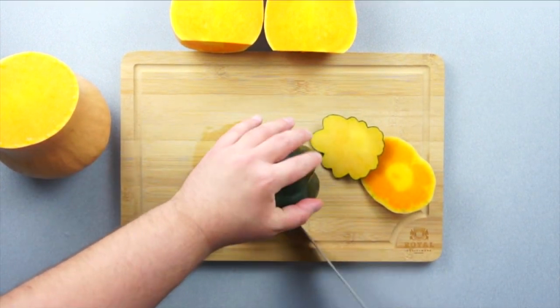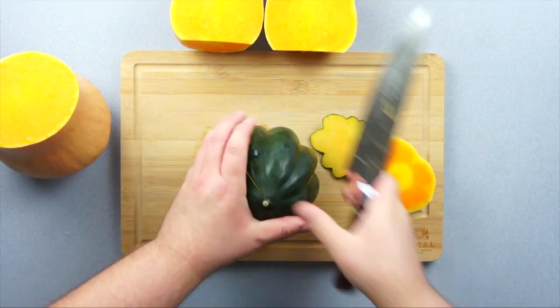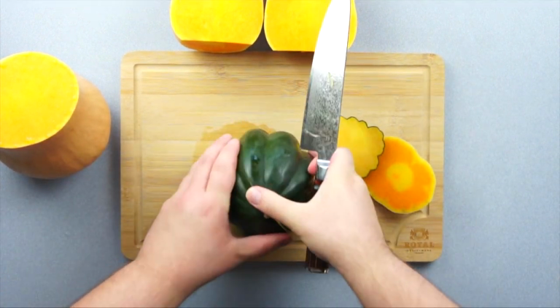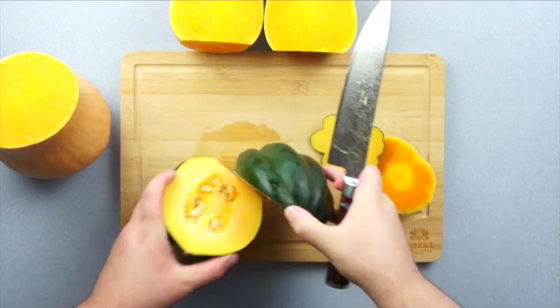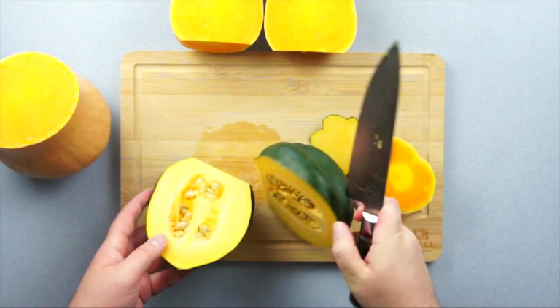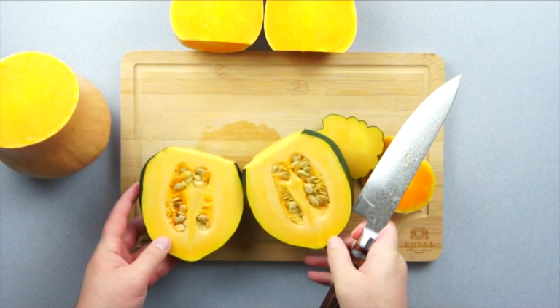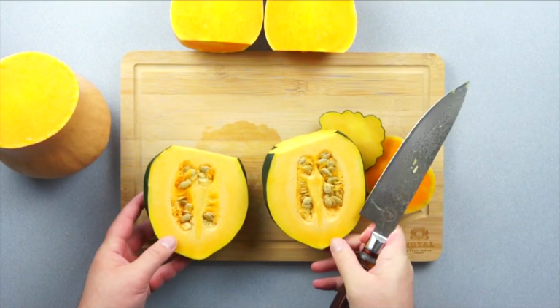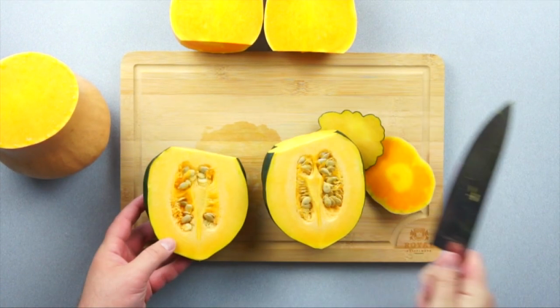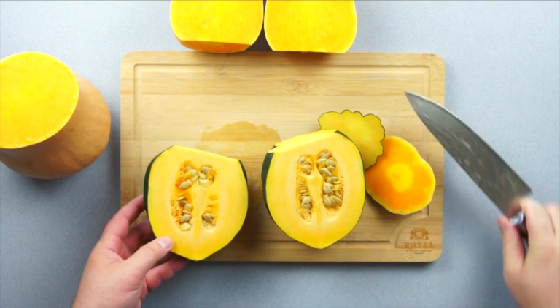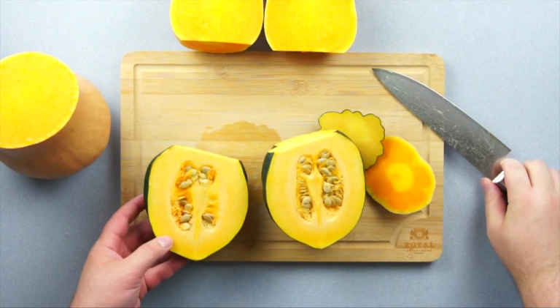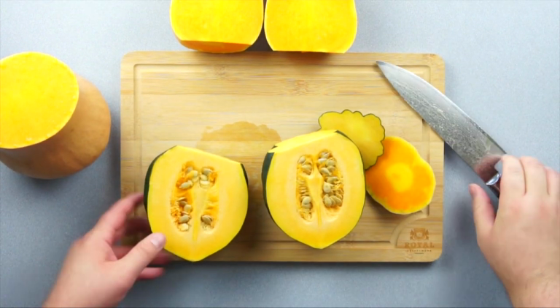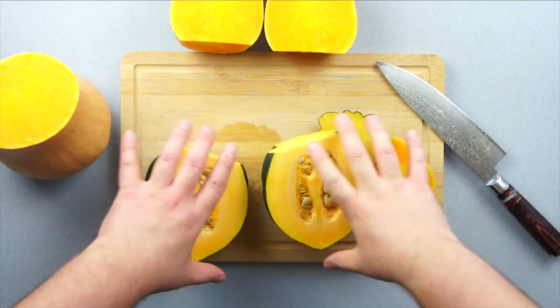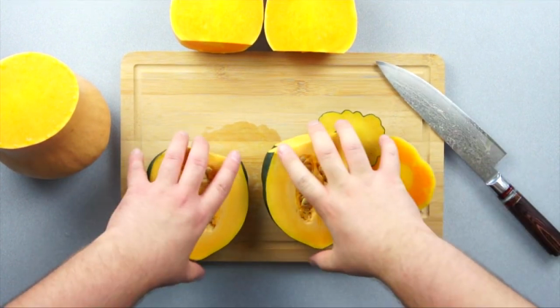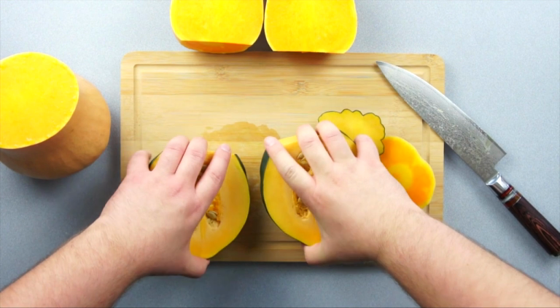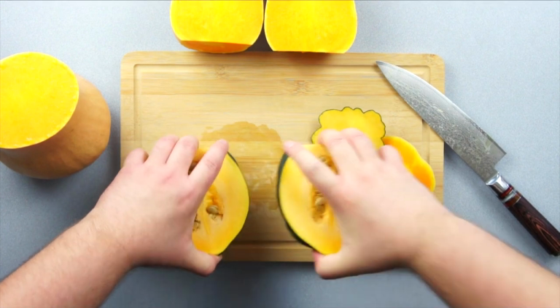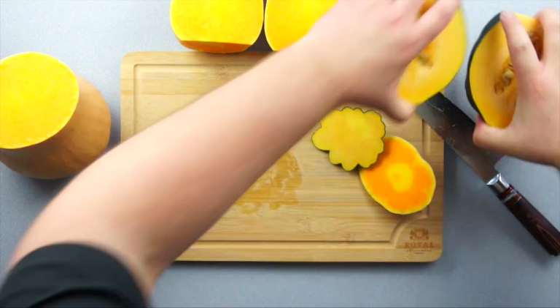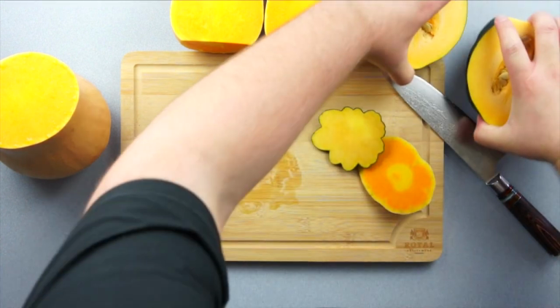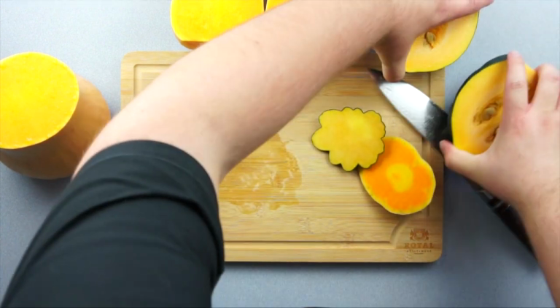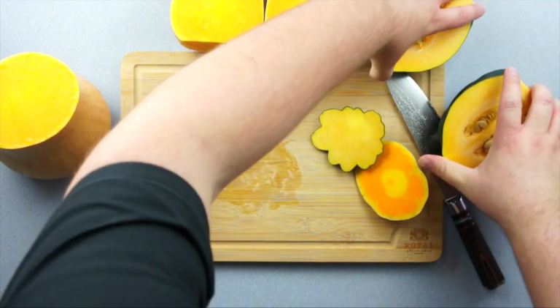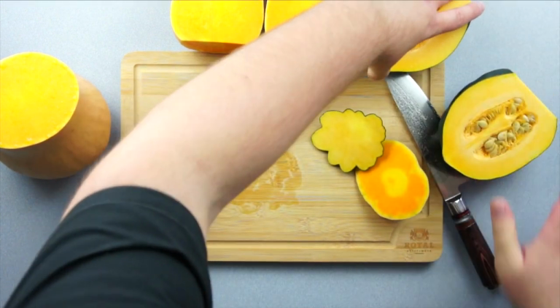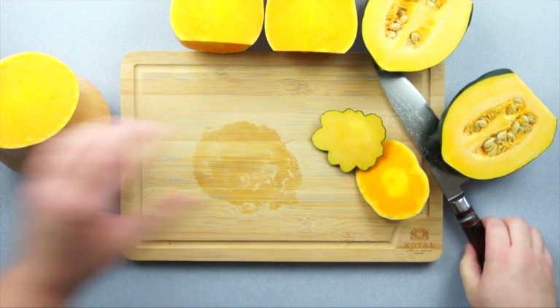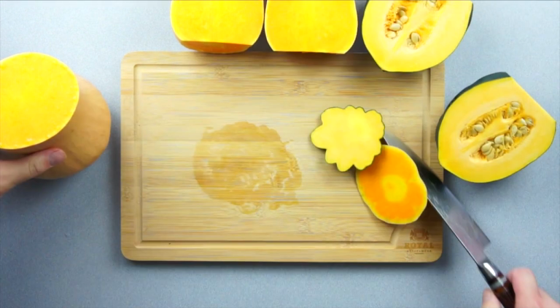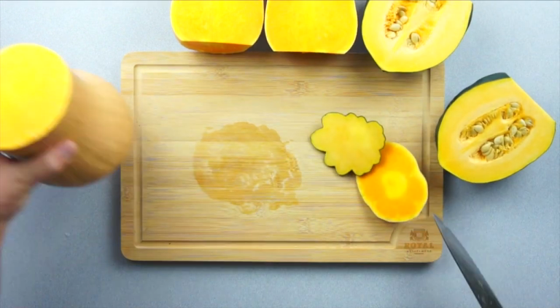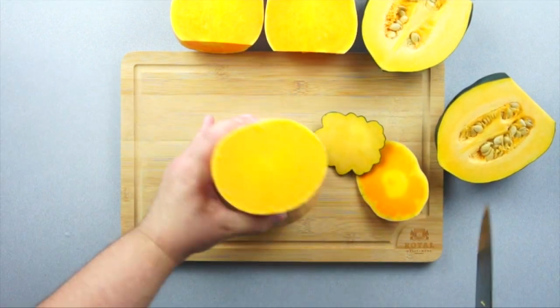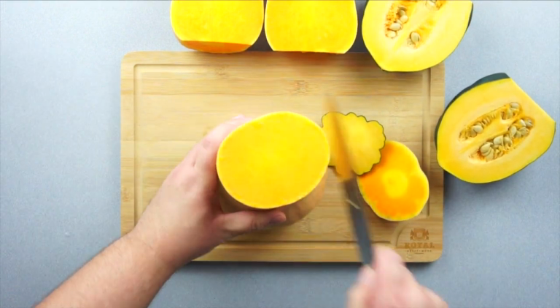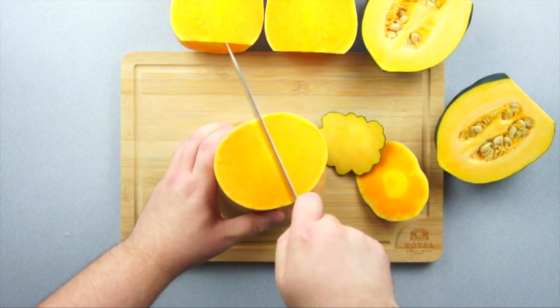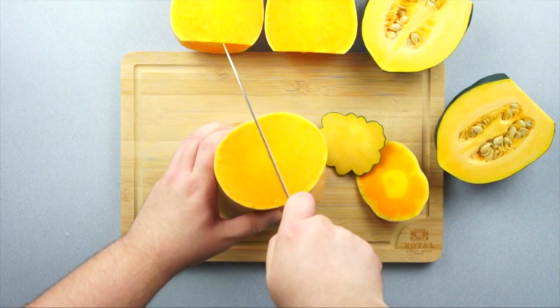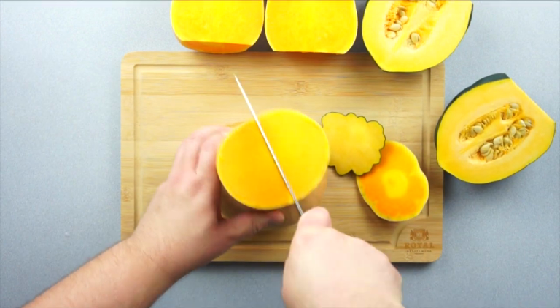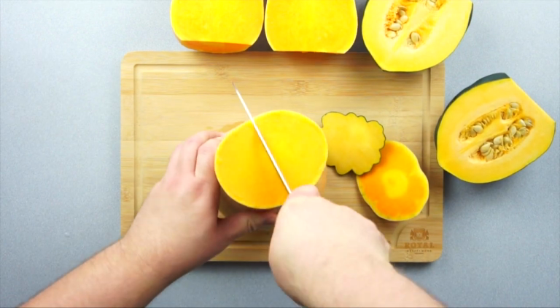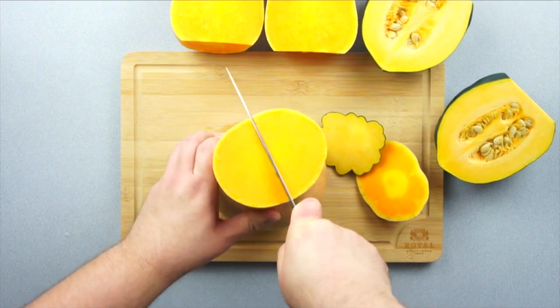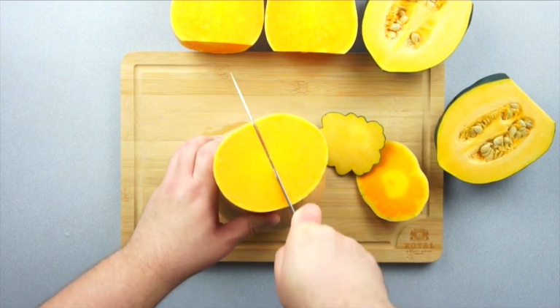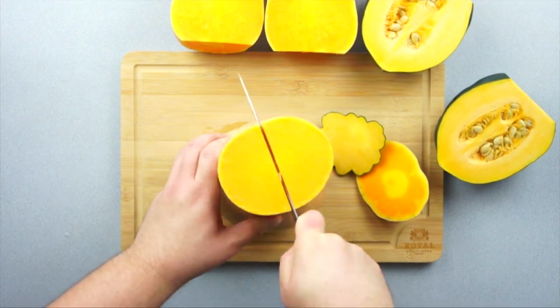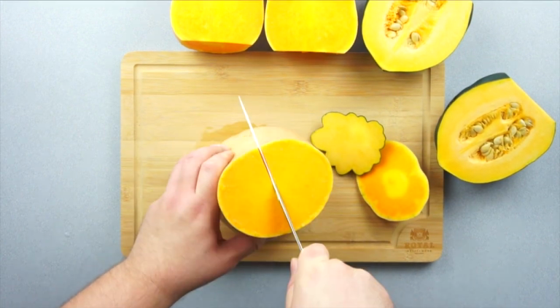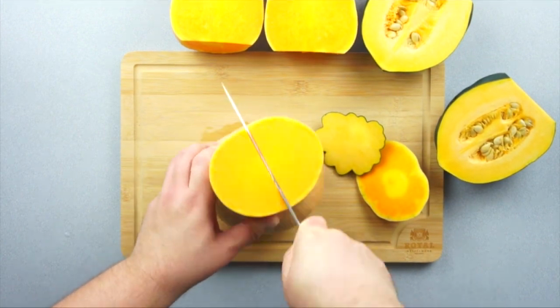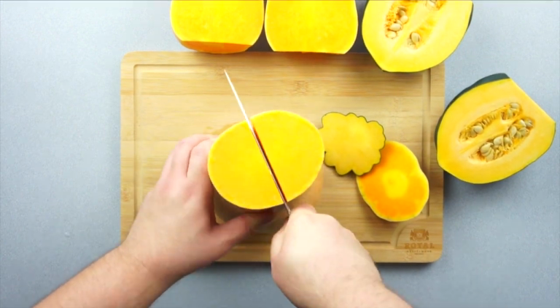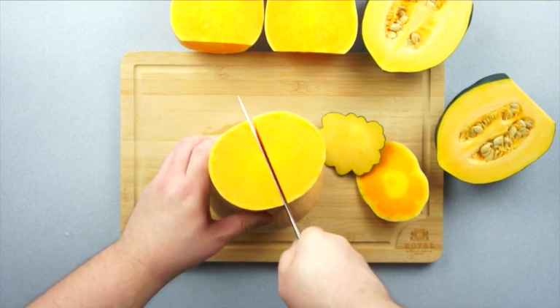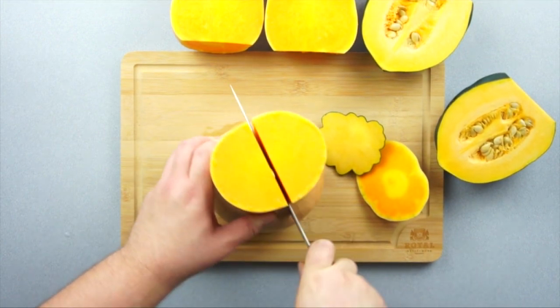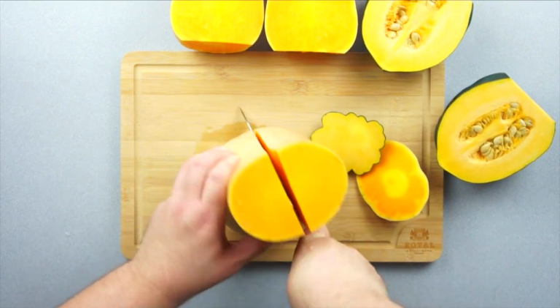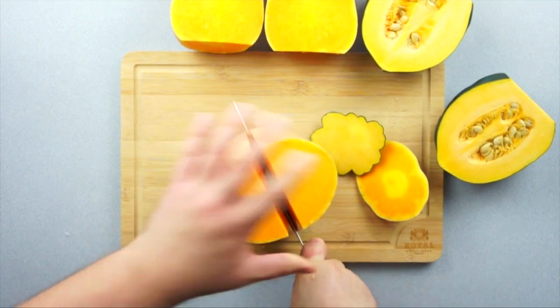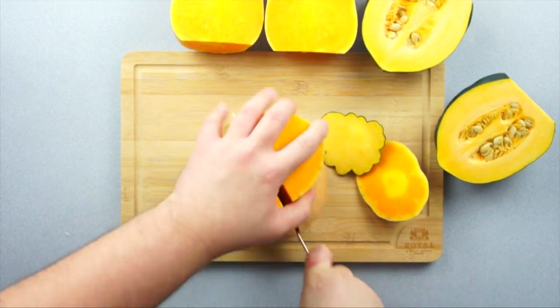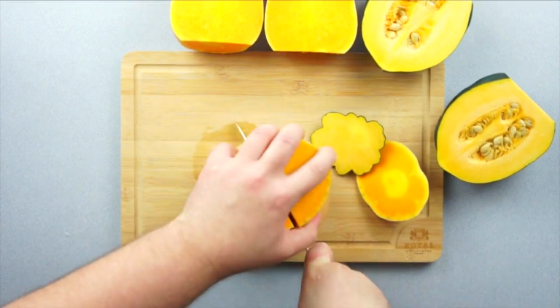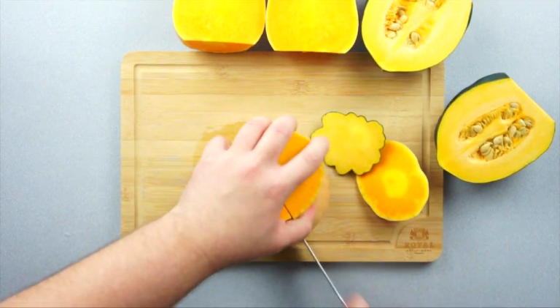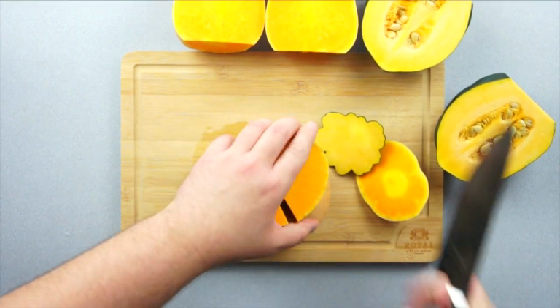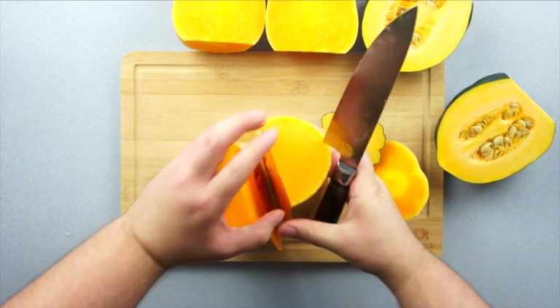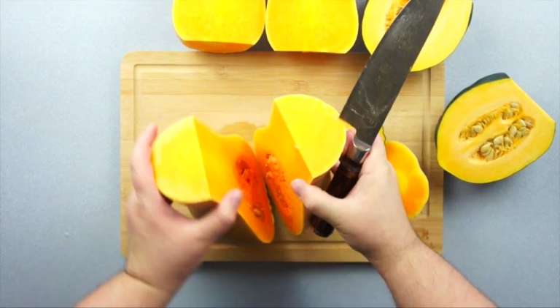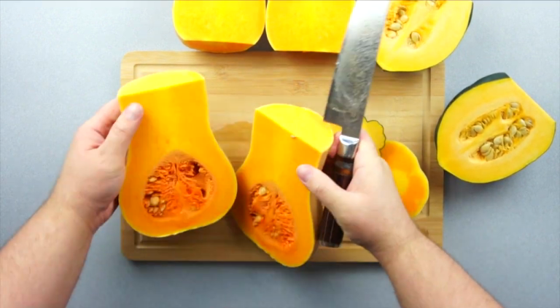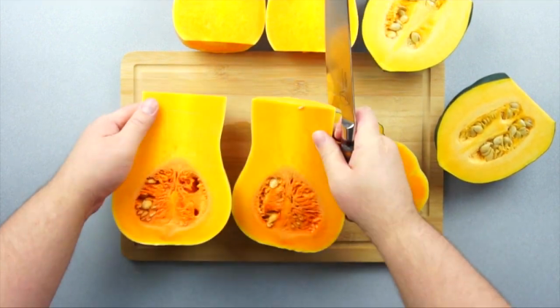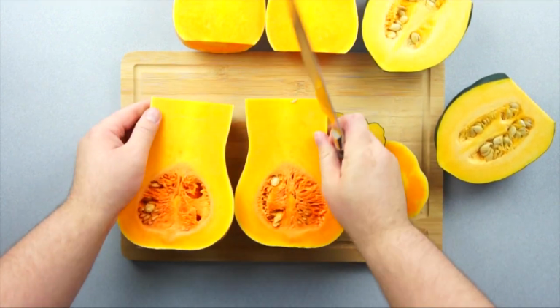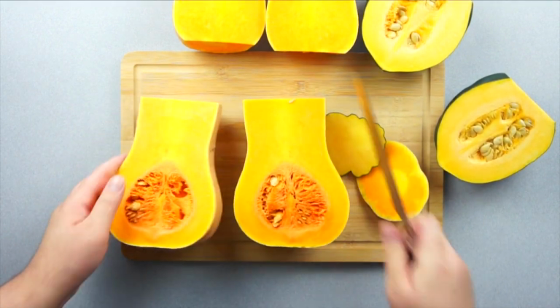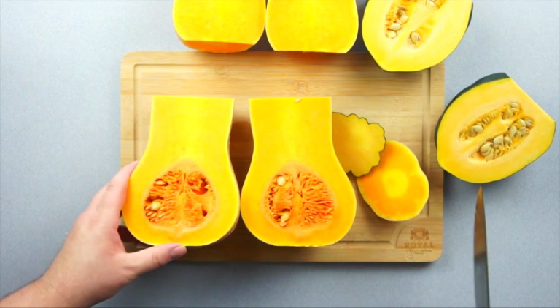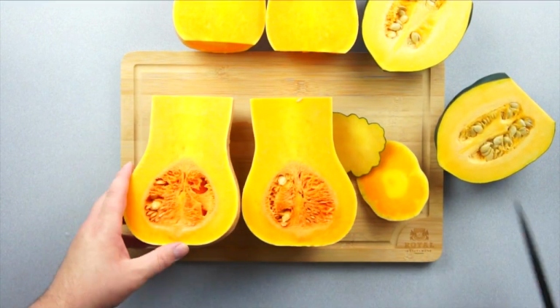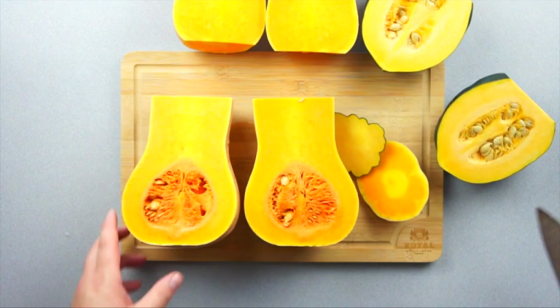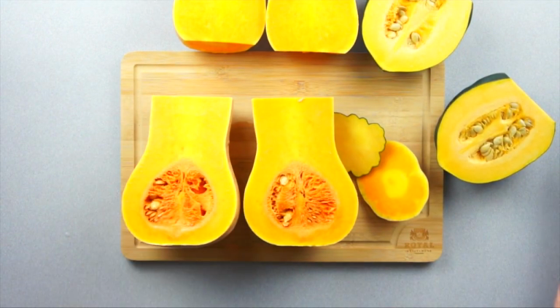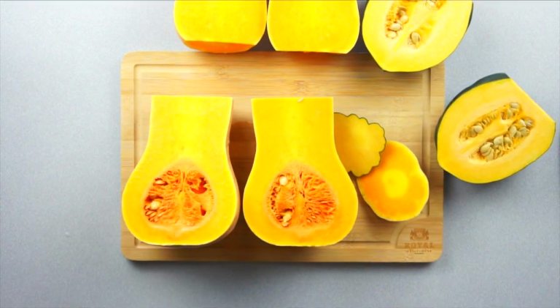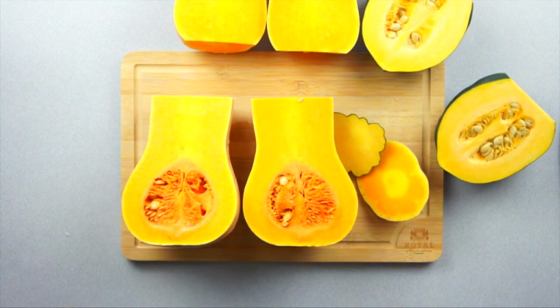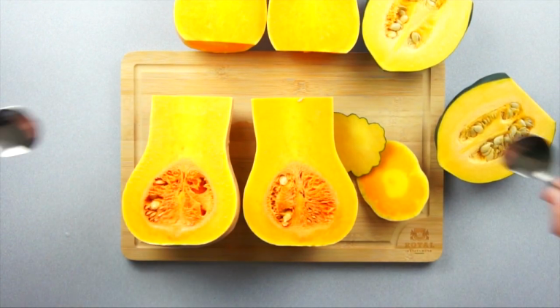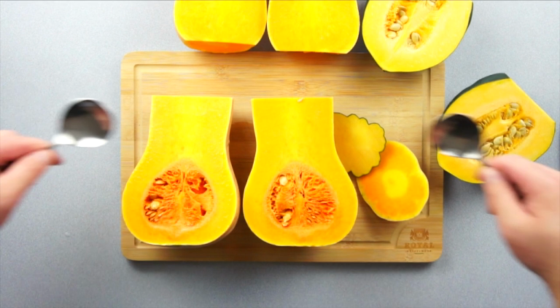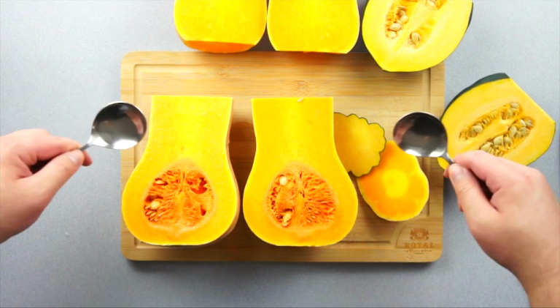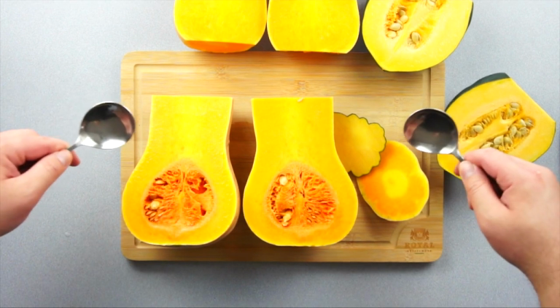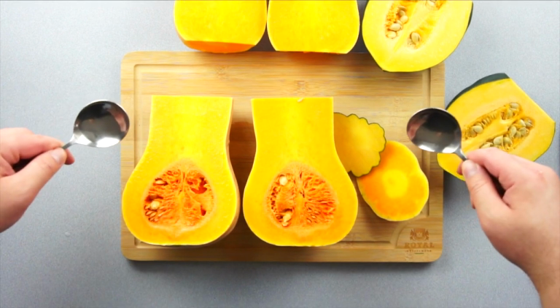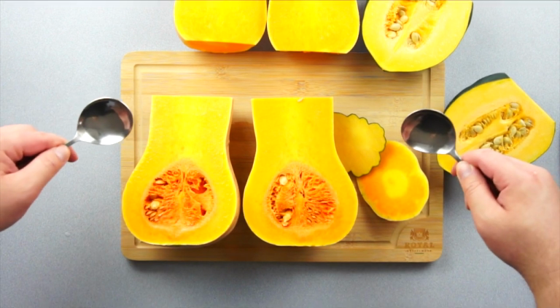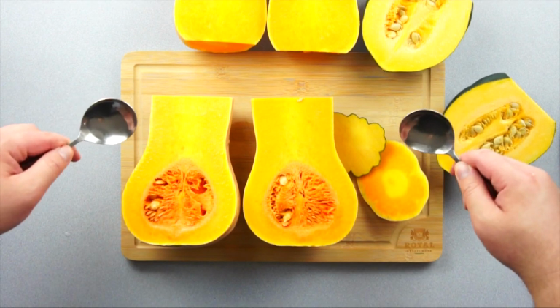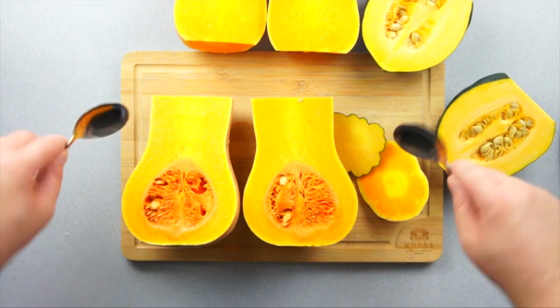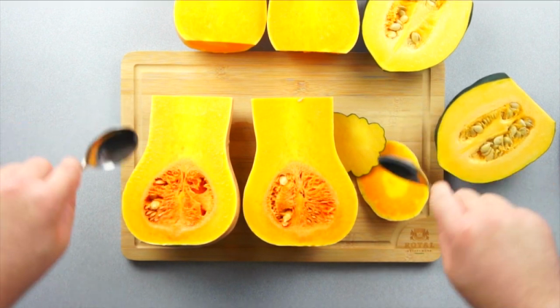Now squash can be pretty tough to cut, so make sure you have a sharp knife. Finally, cut the rest of the butternut in half.